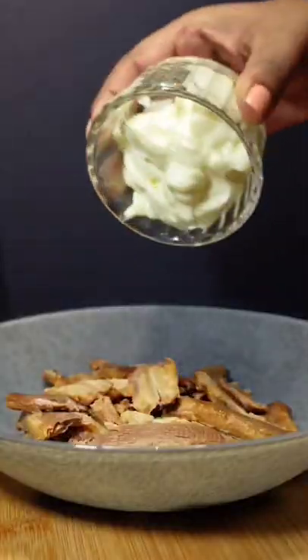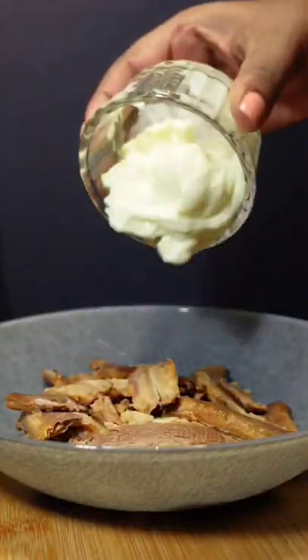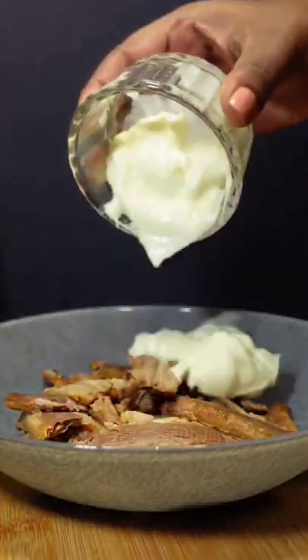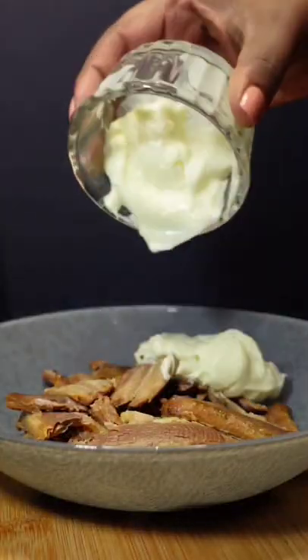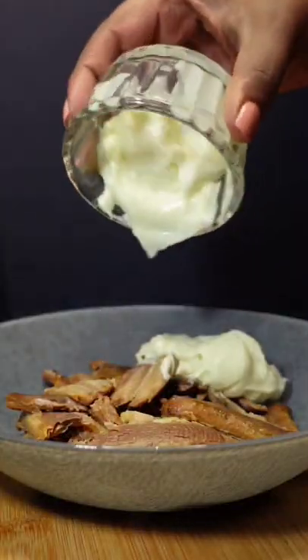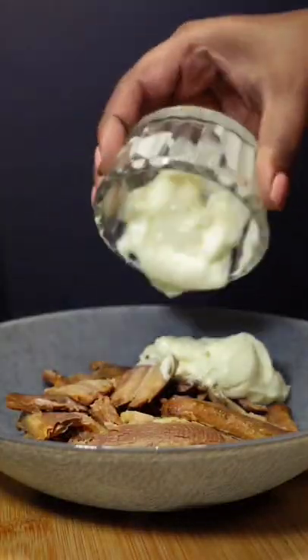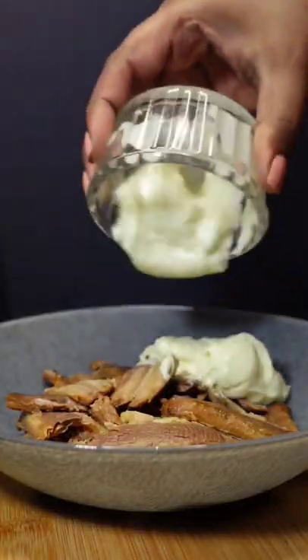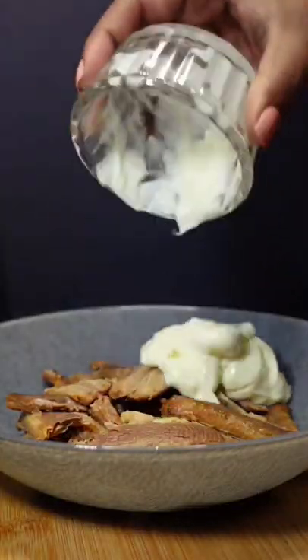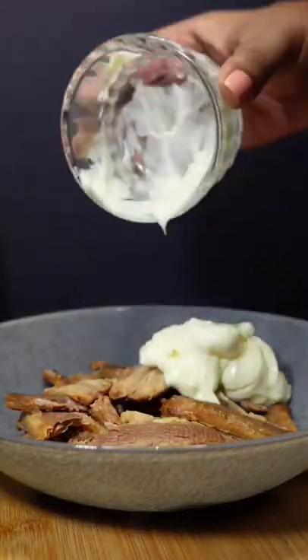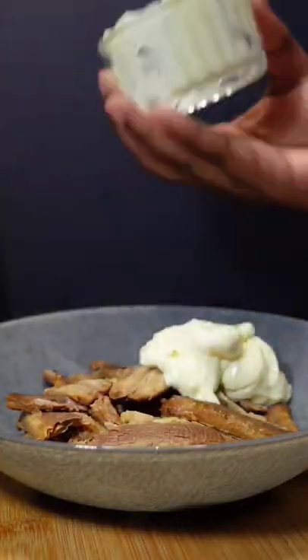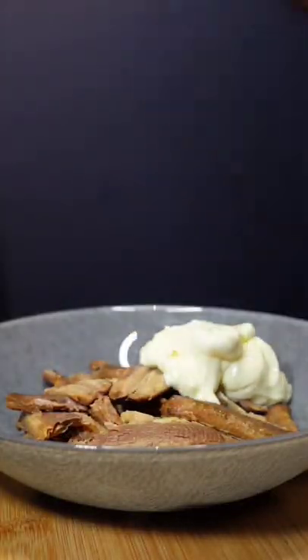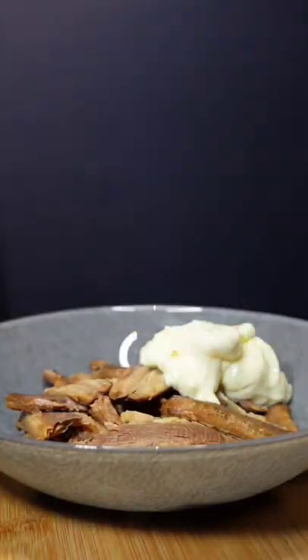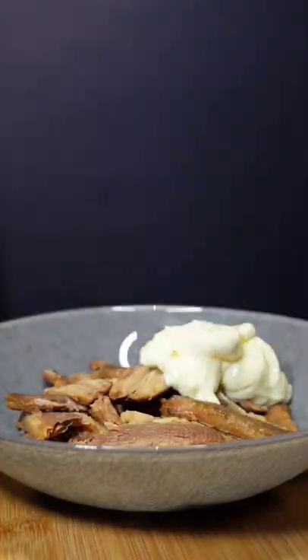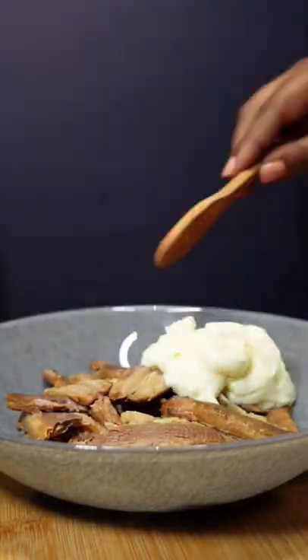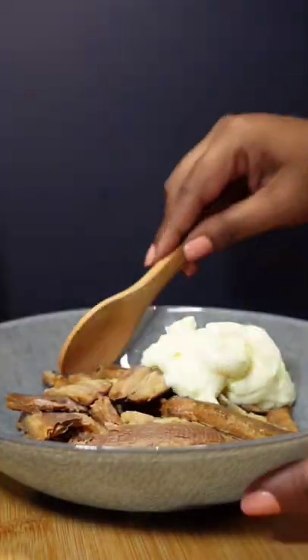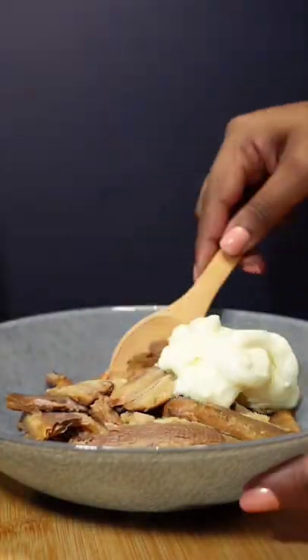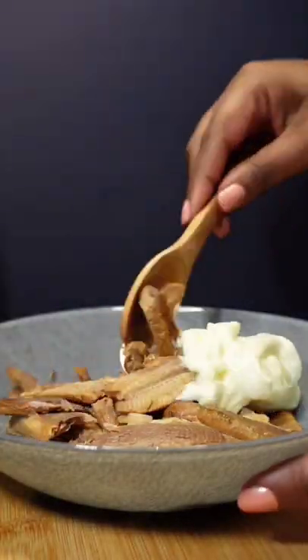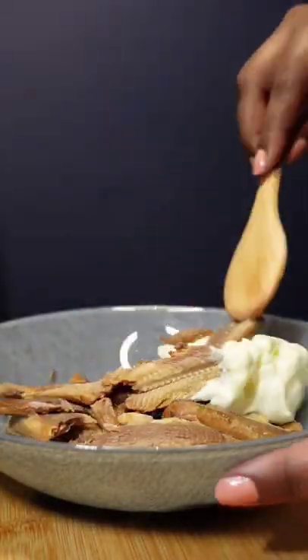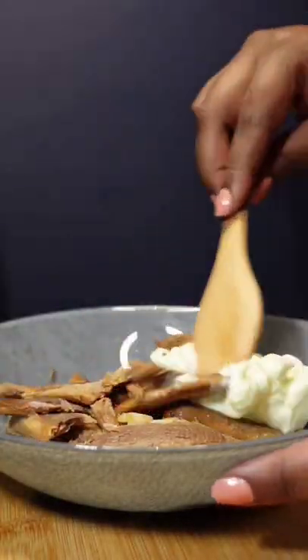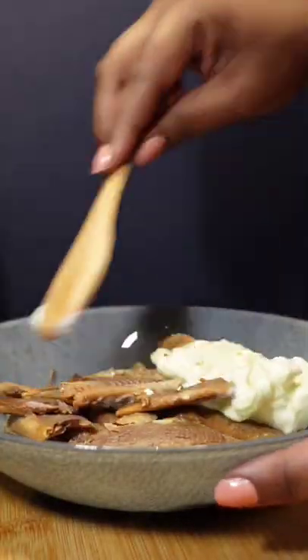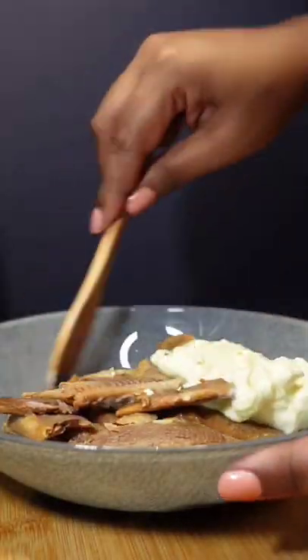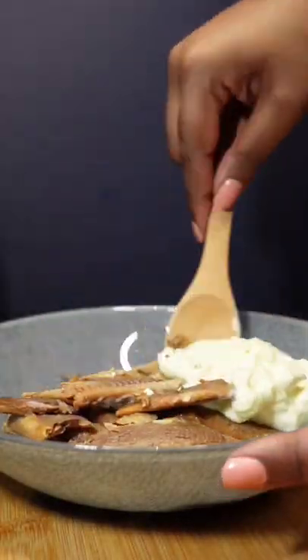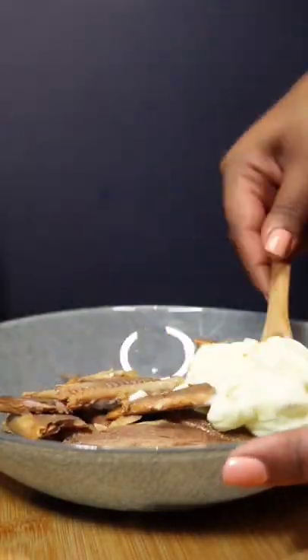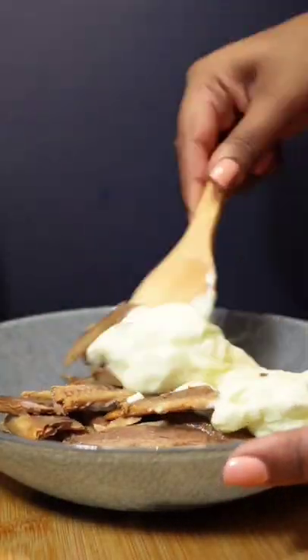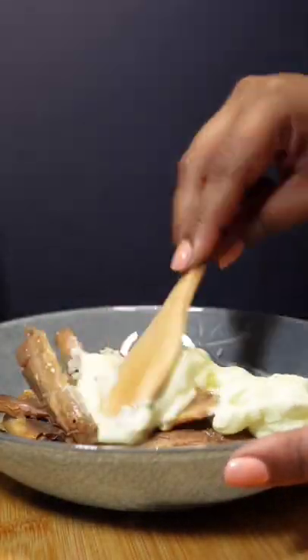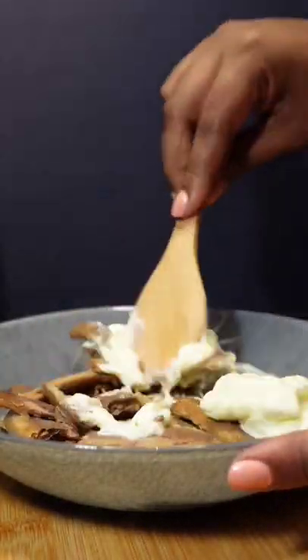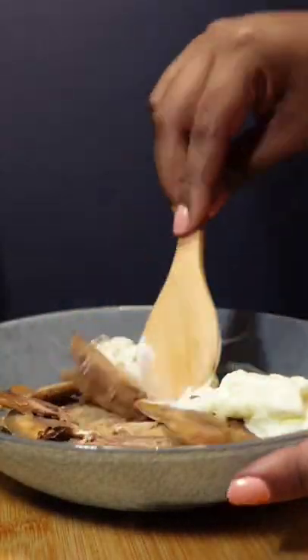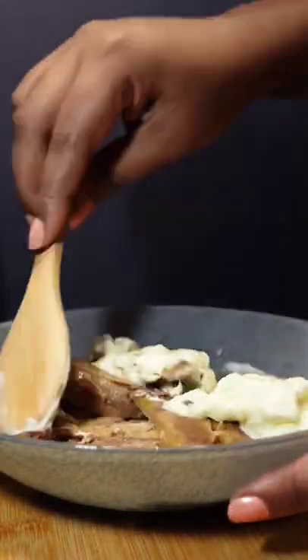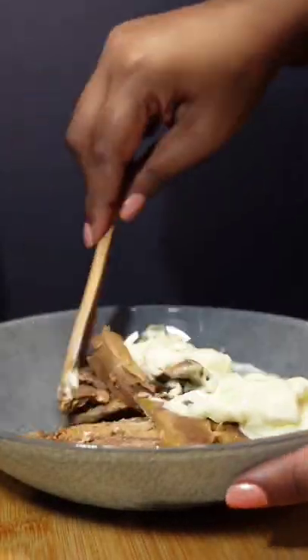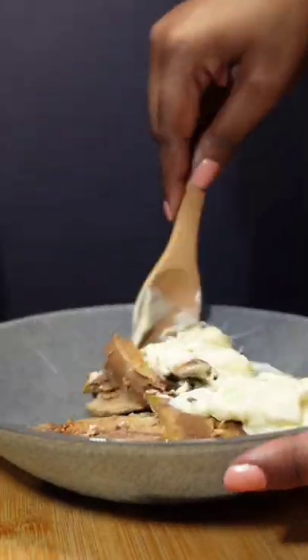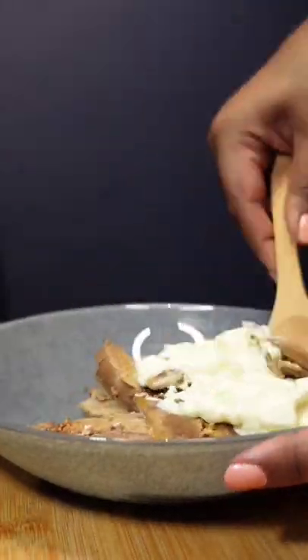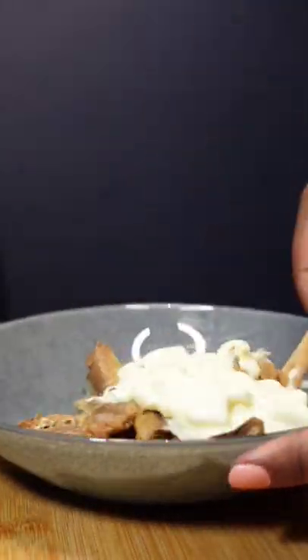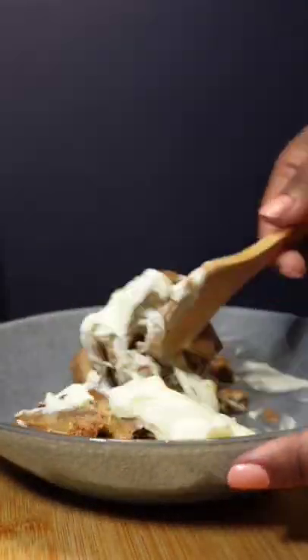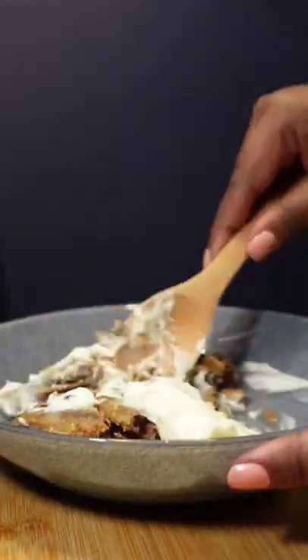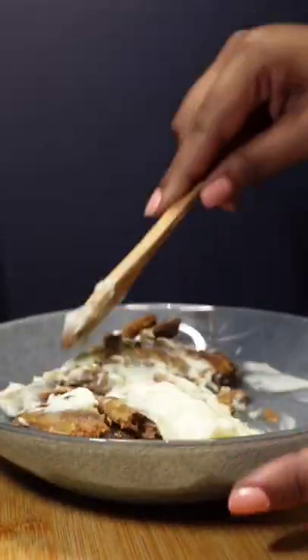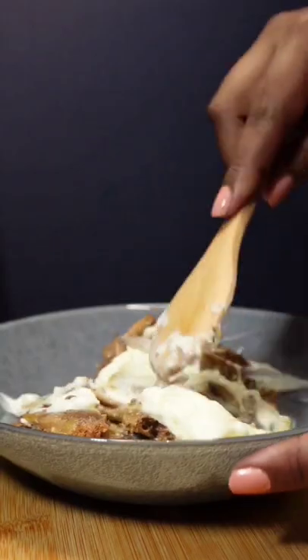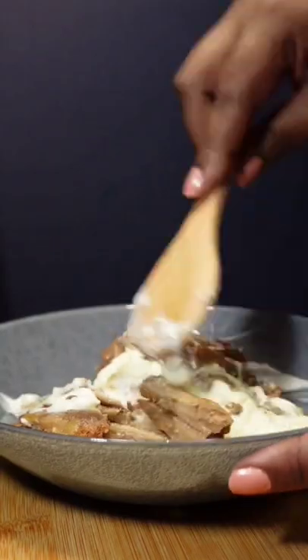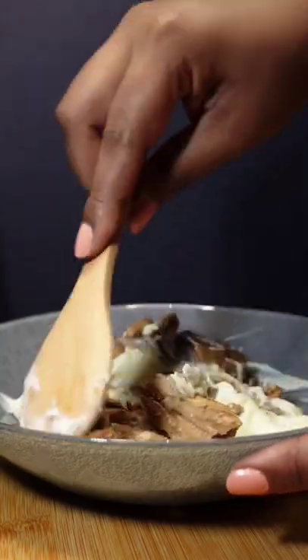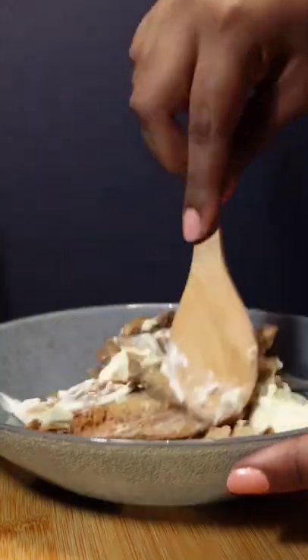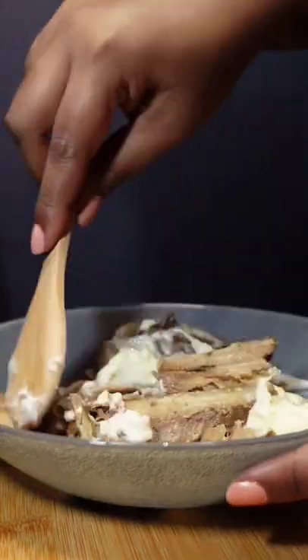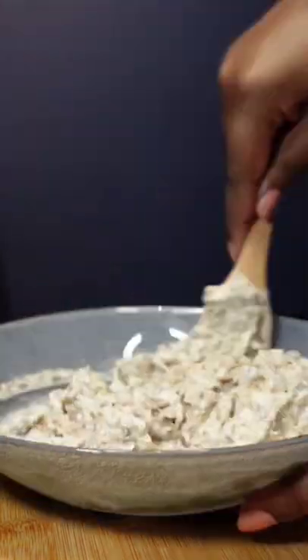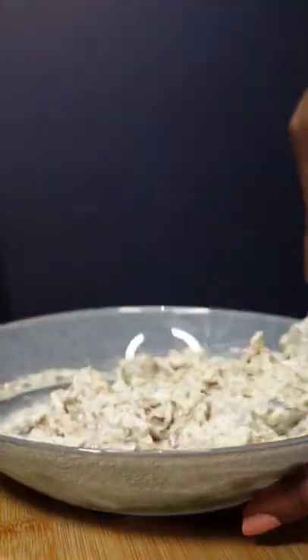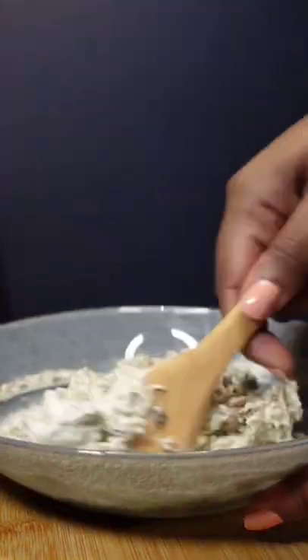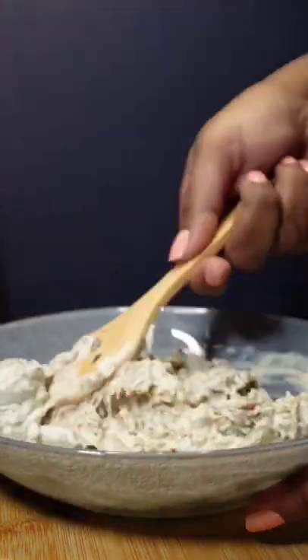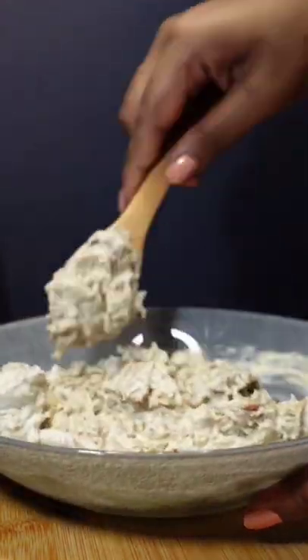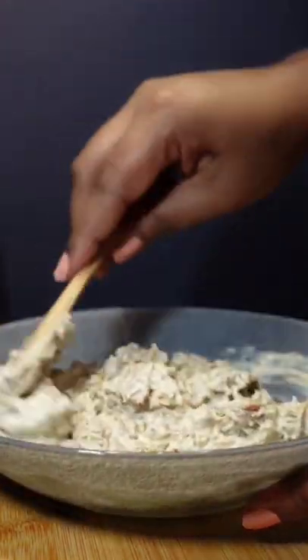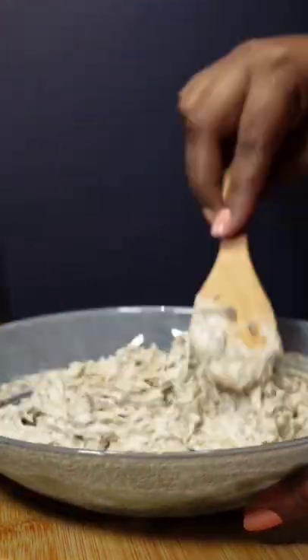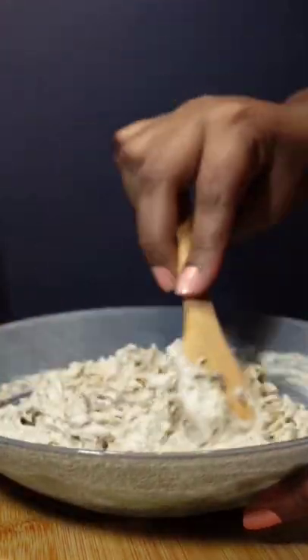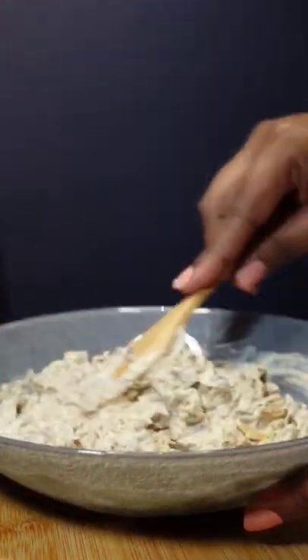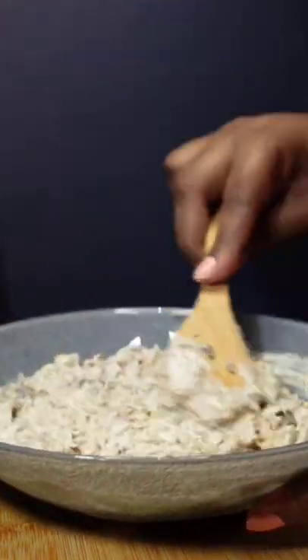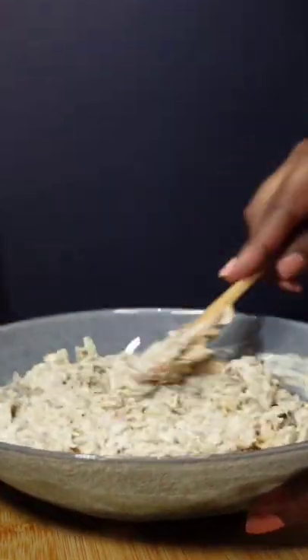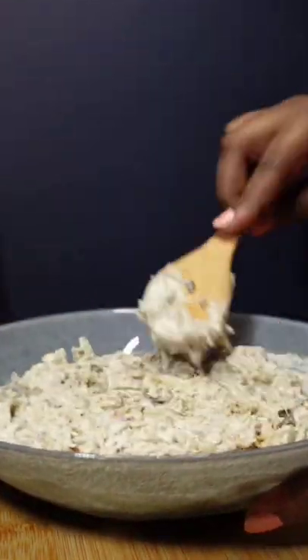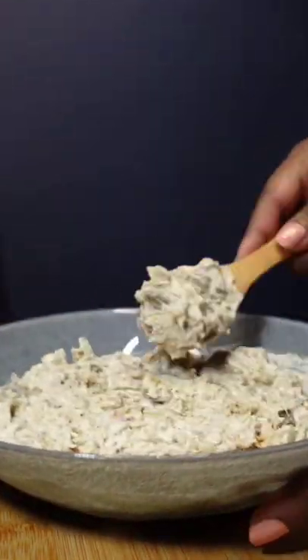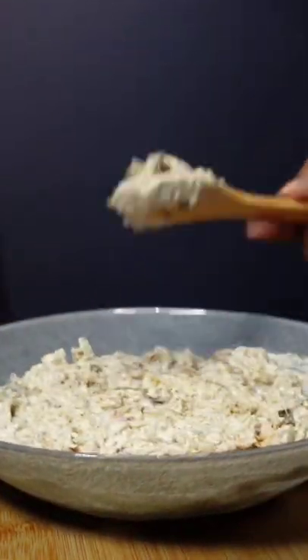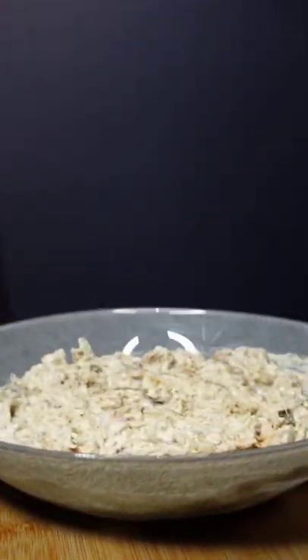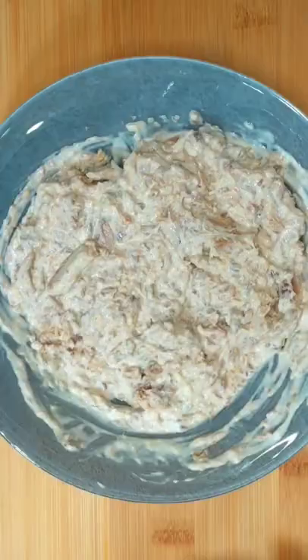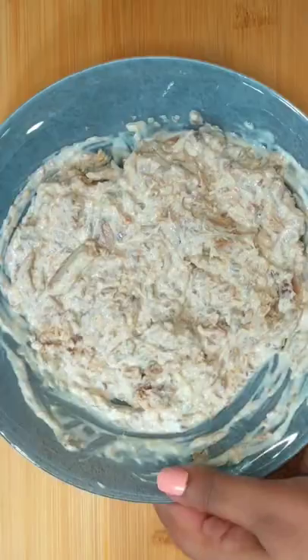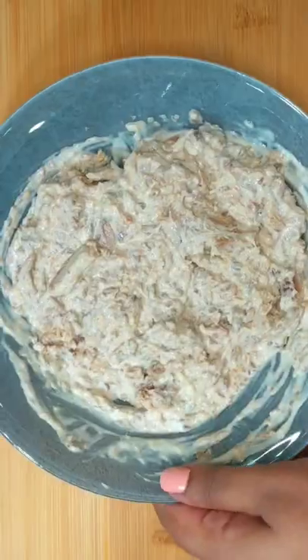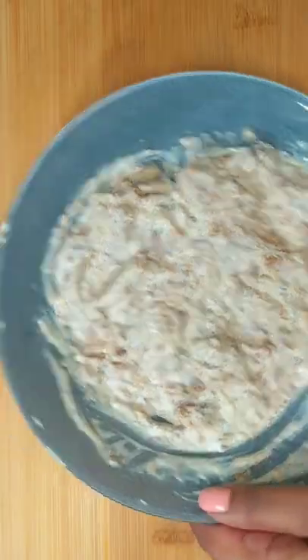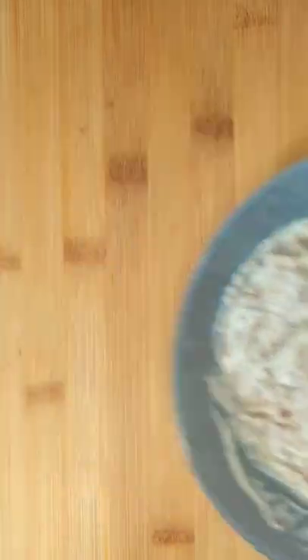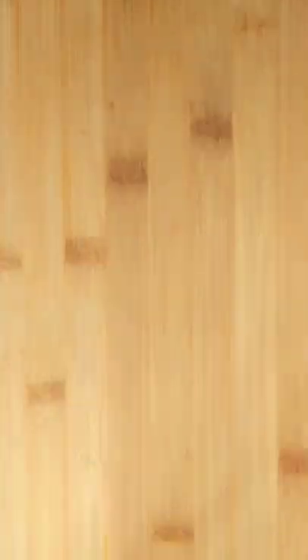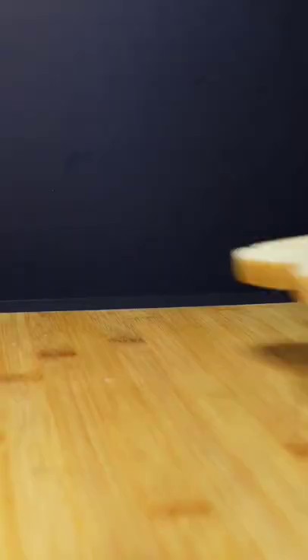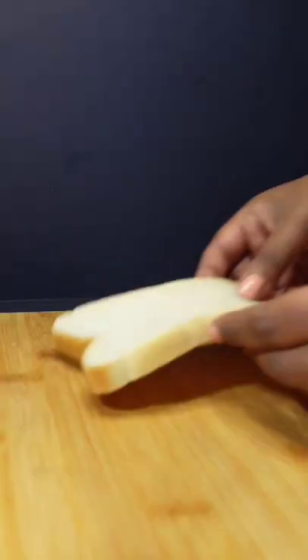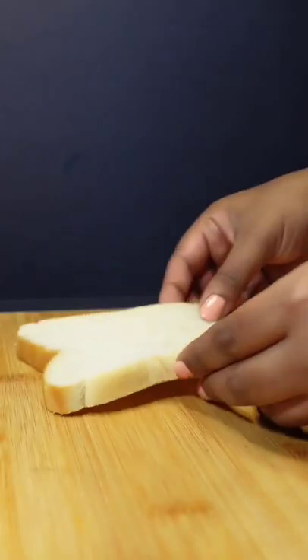To the pilchards, add in 3 to 4 tablespoons of mayonnaise. Give everything a good mix. It is tastier if there are a few chunks left in.